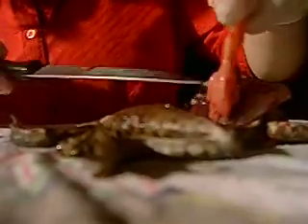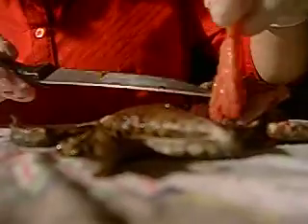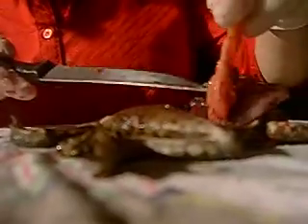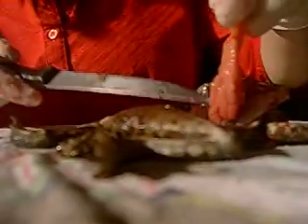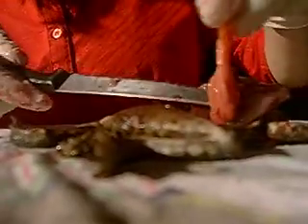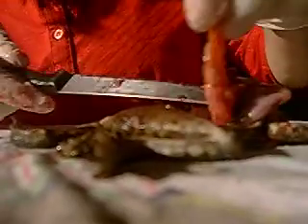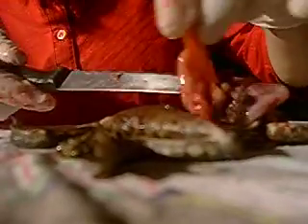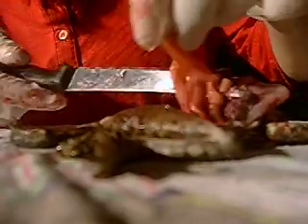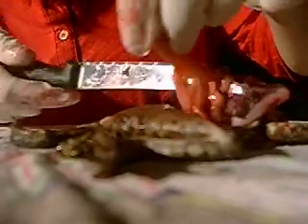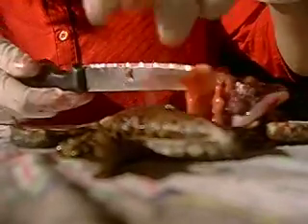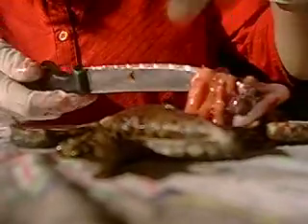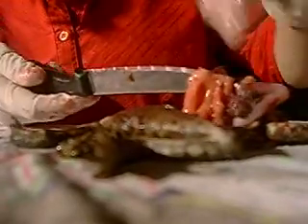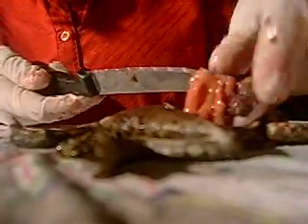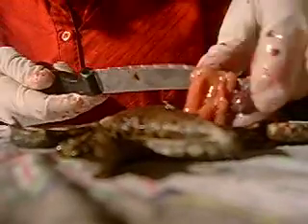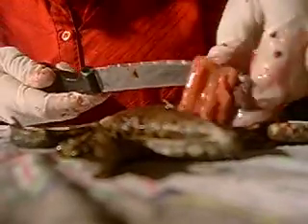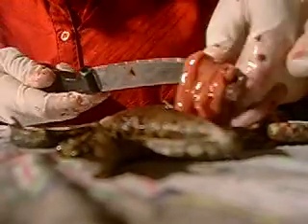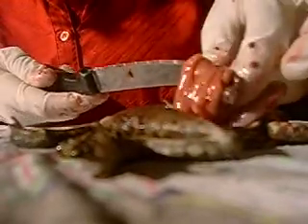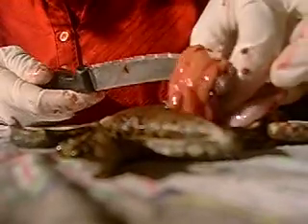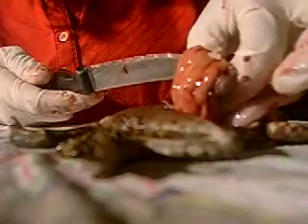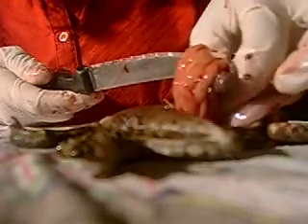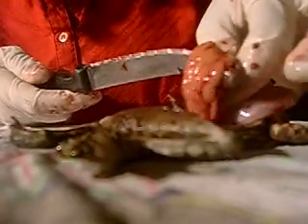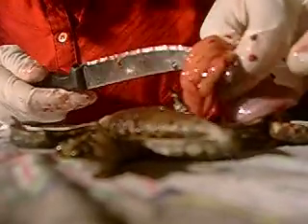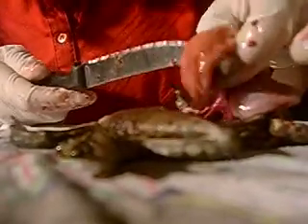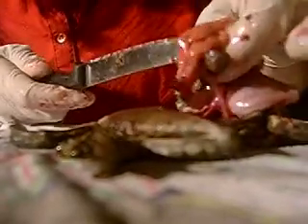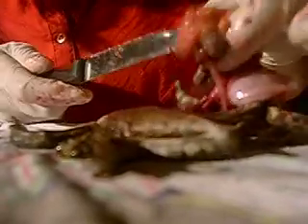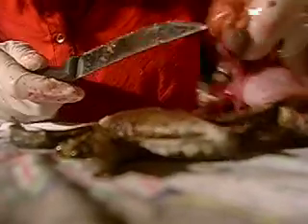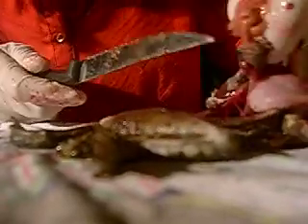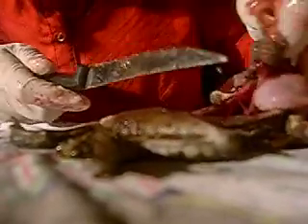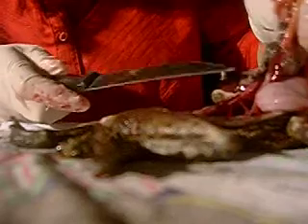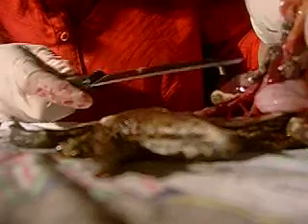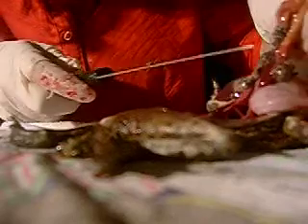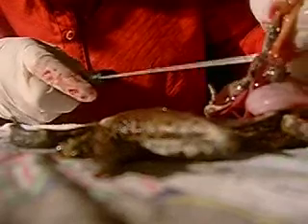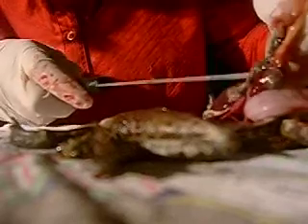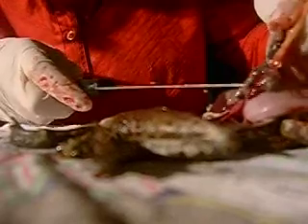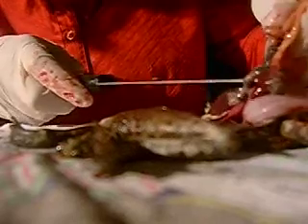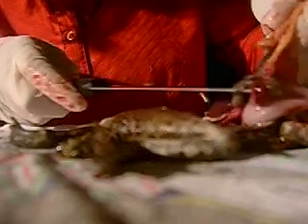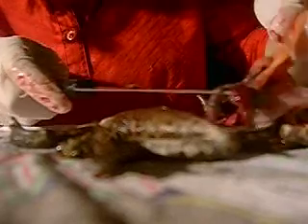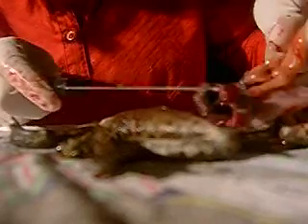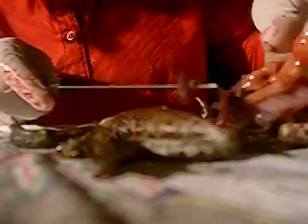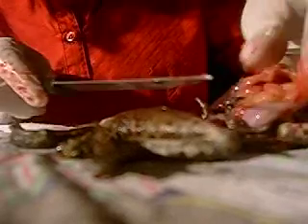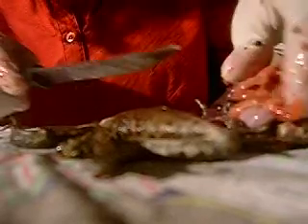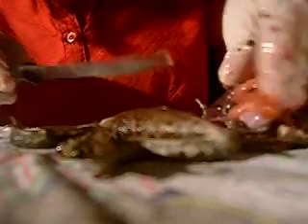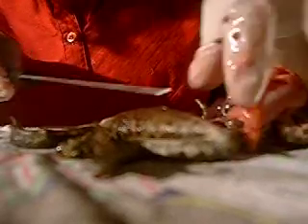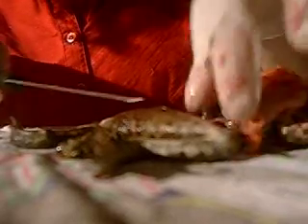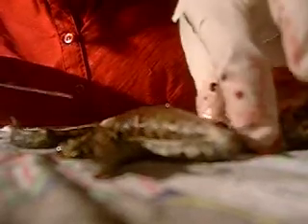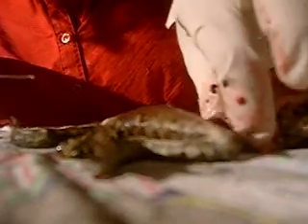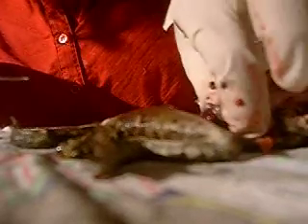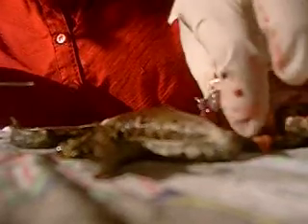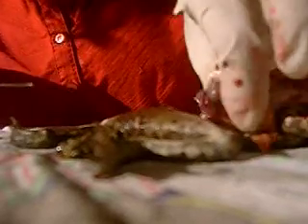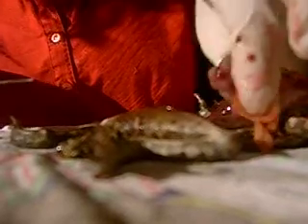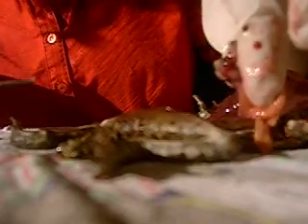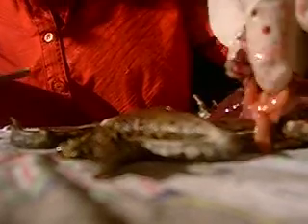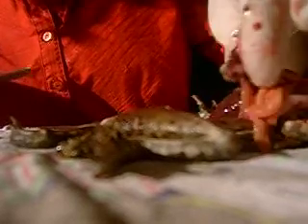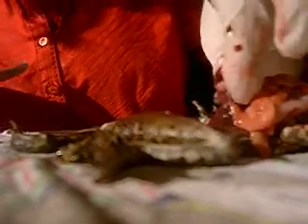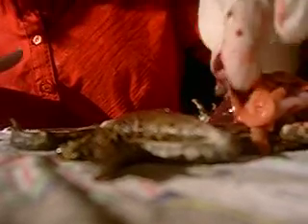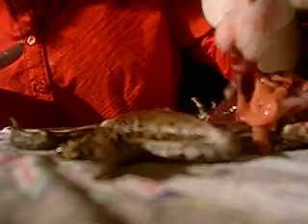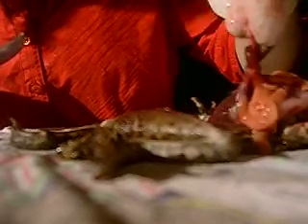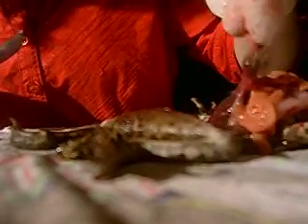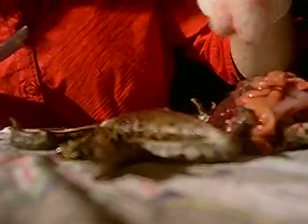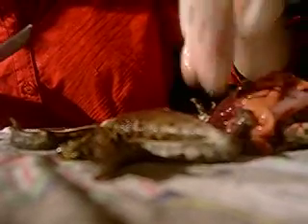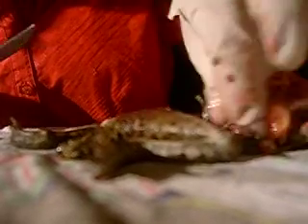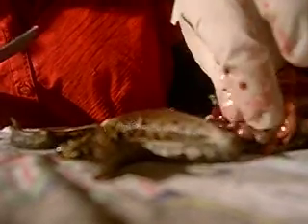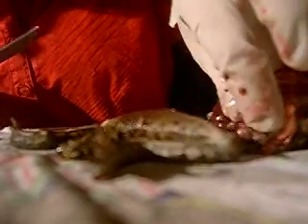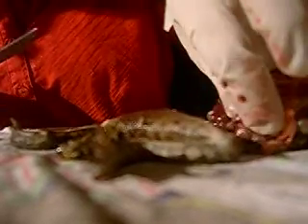What else is in here? It's all the food. Yuck, you can feel the food in it. It's gruesome.